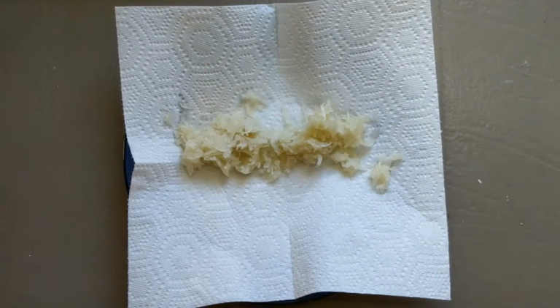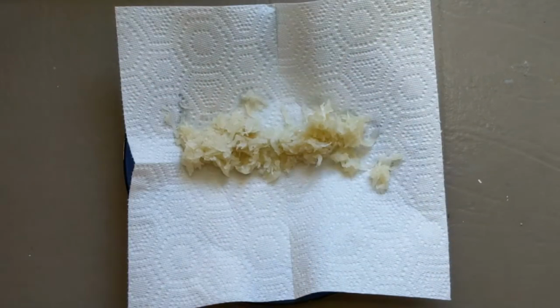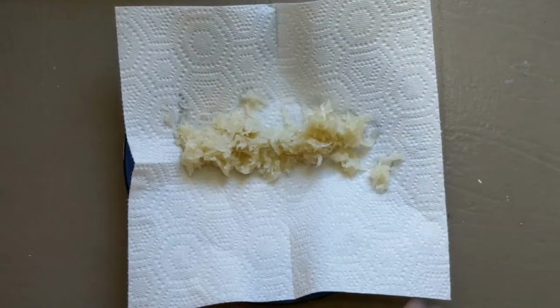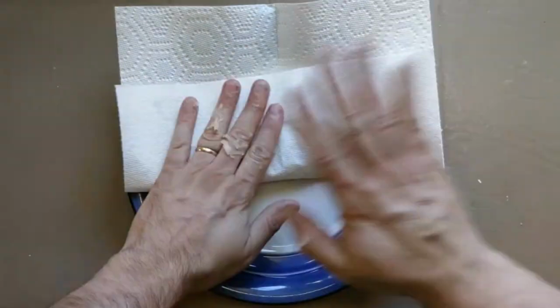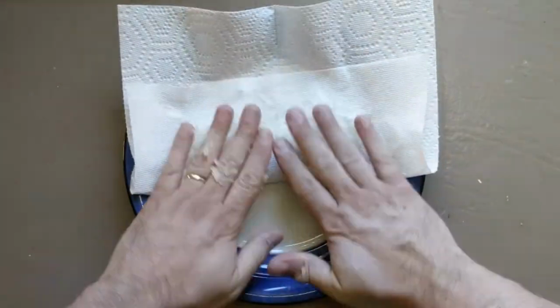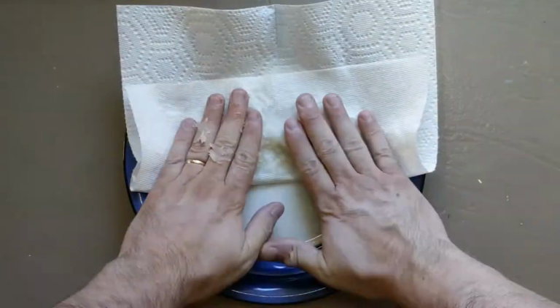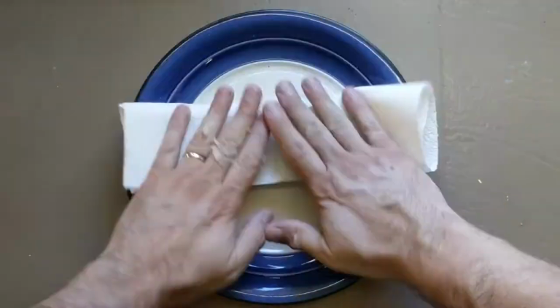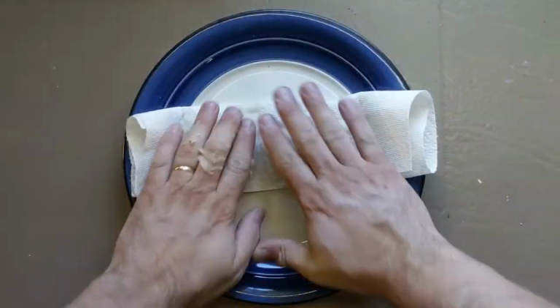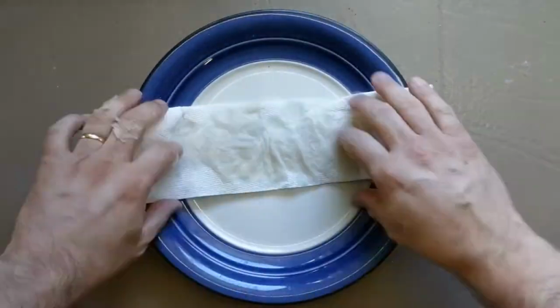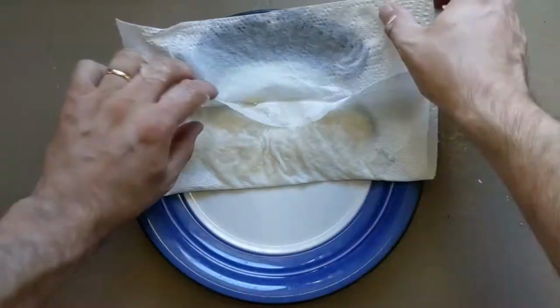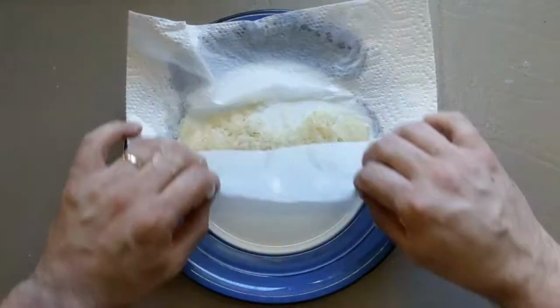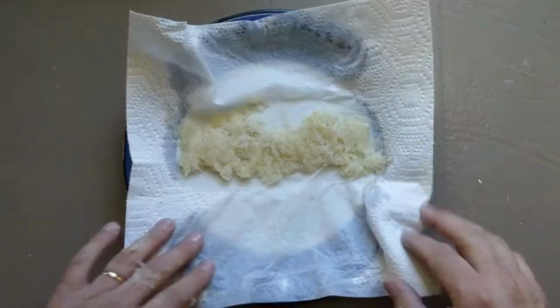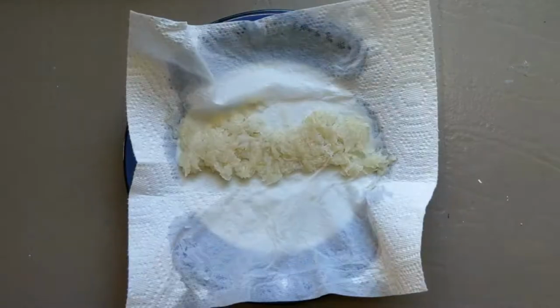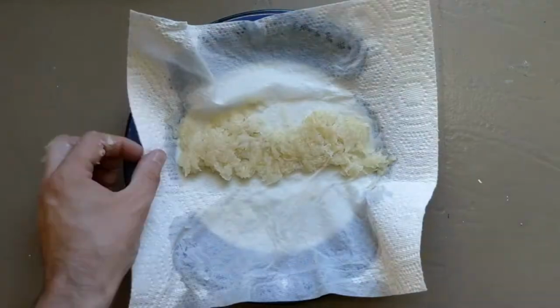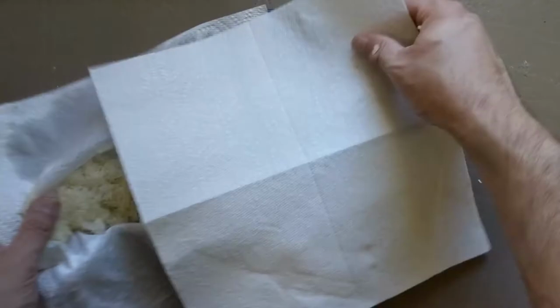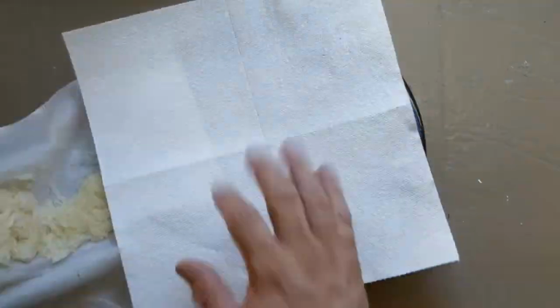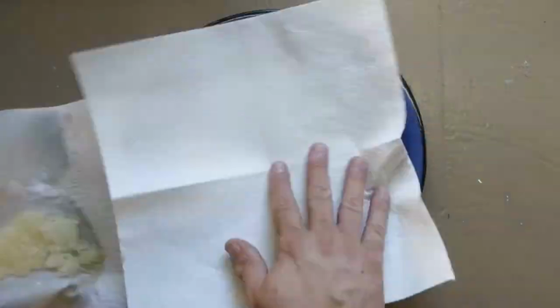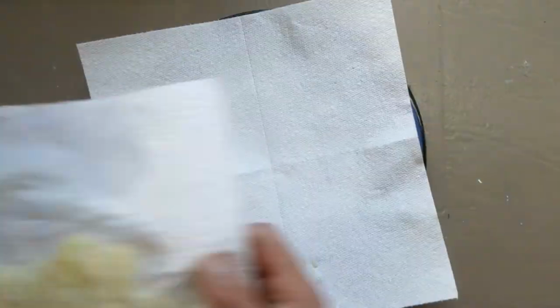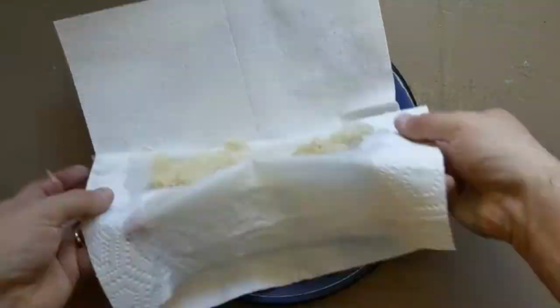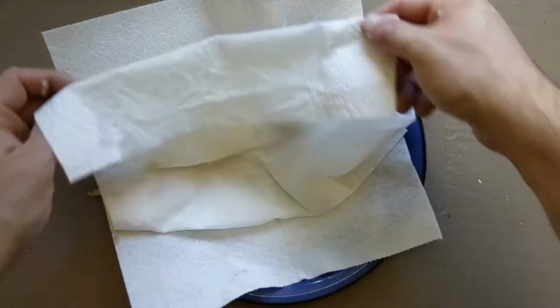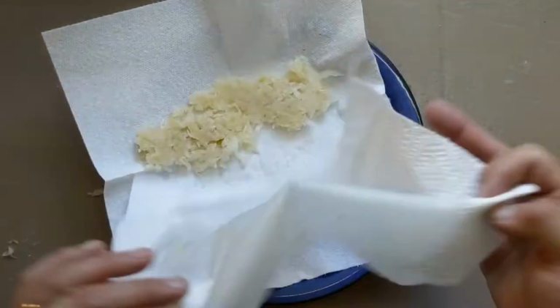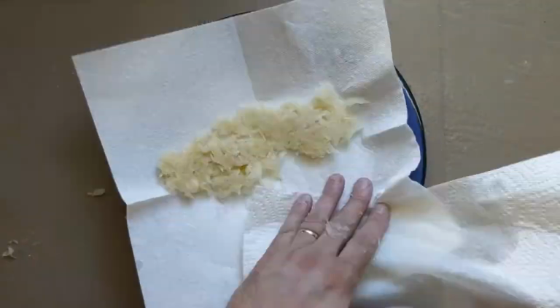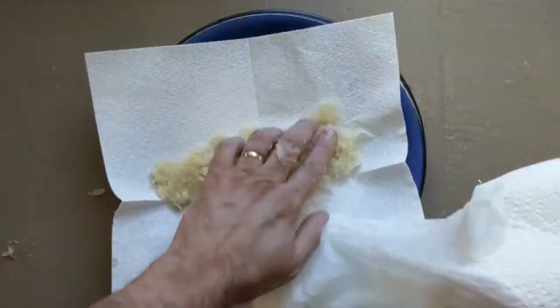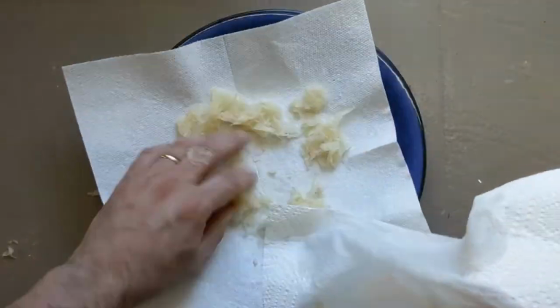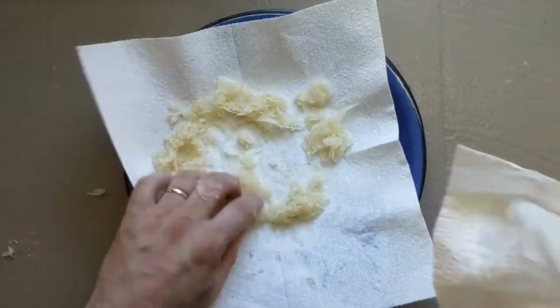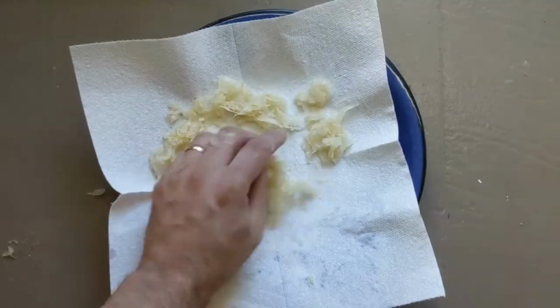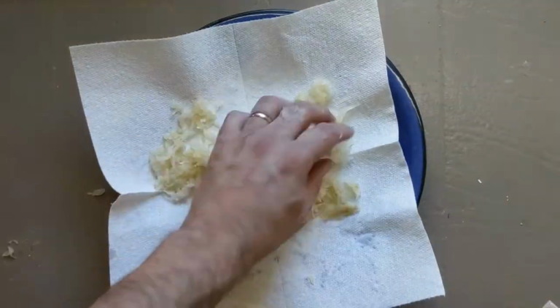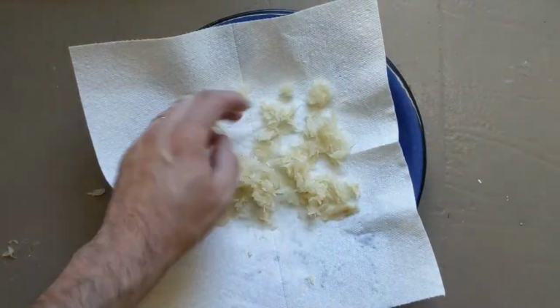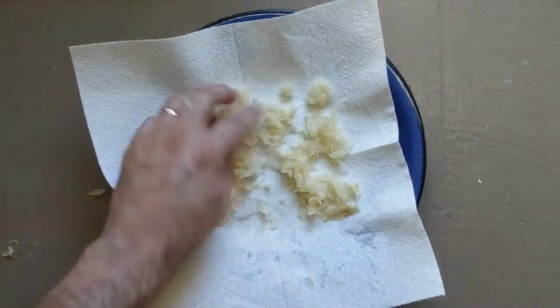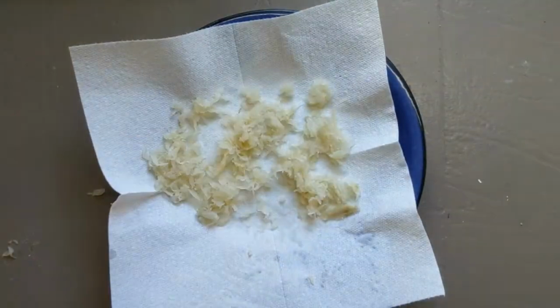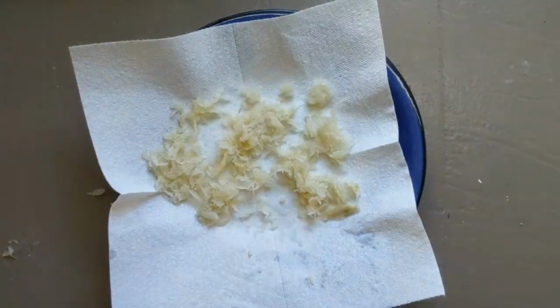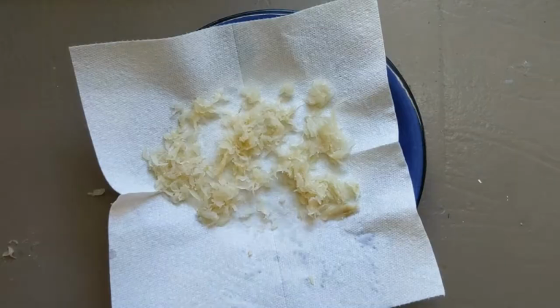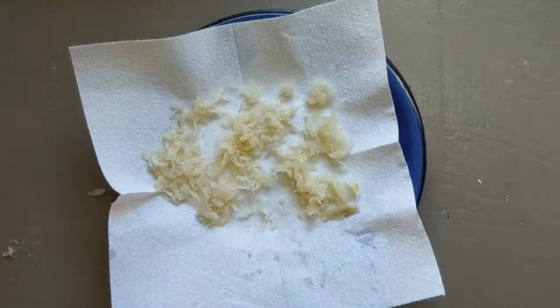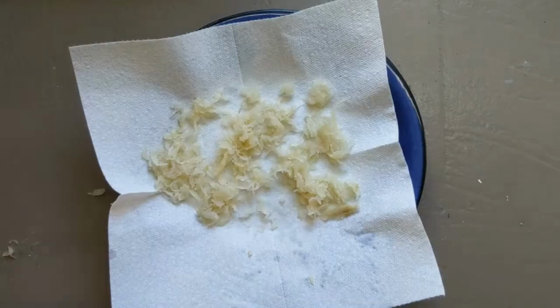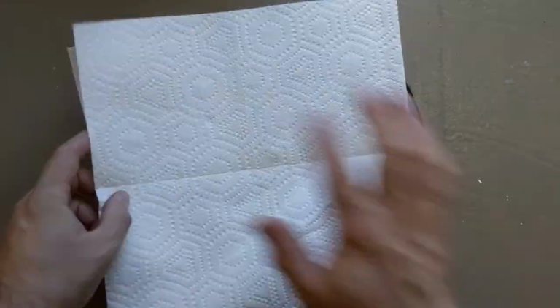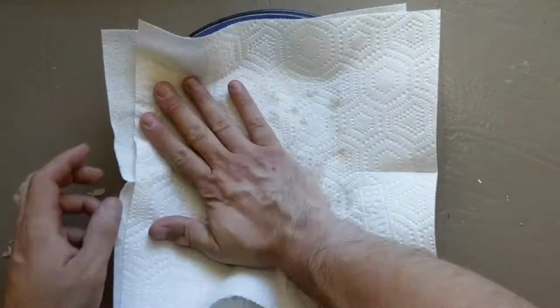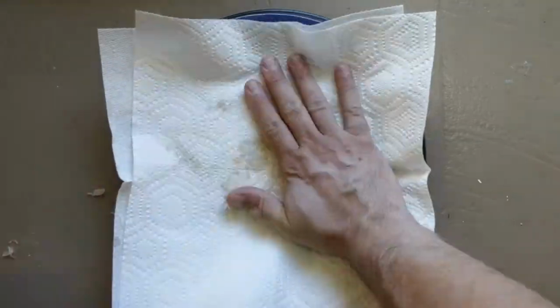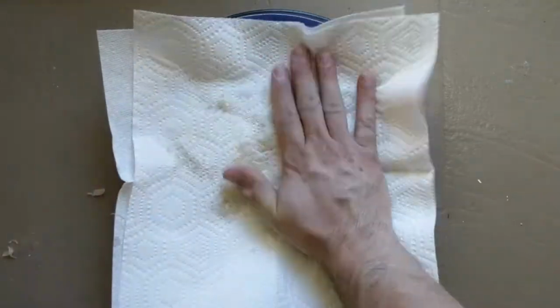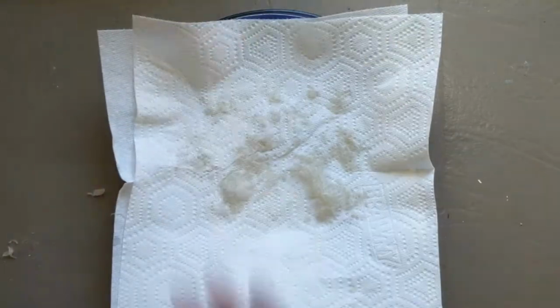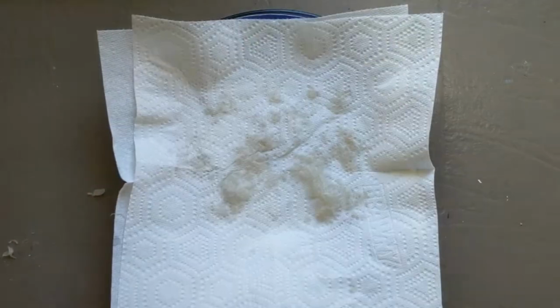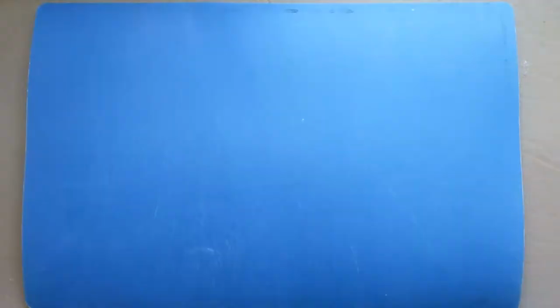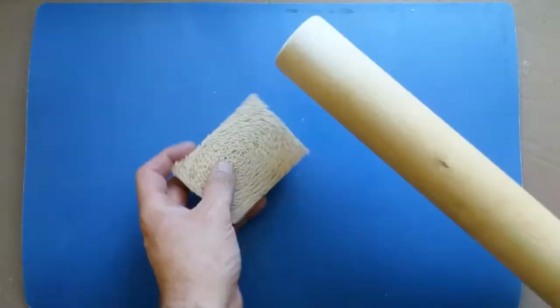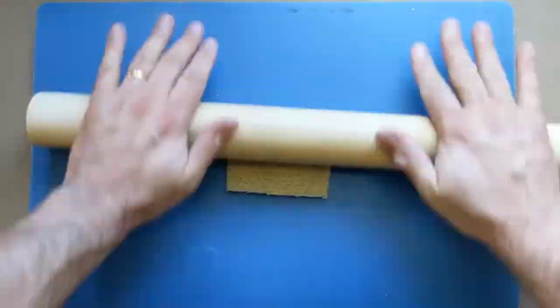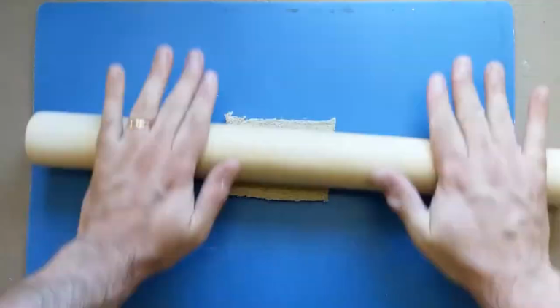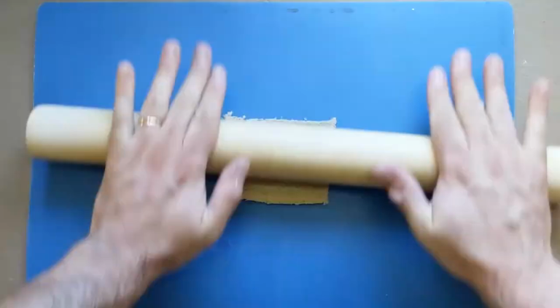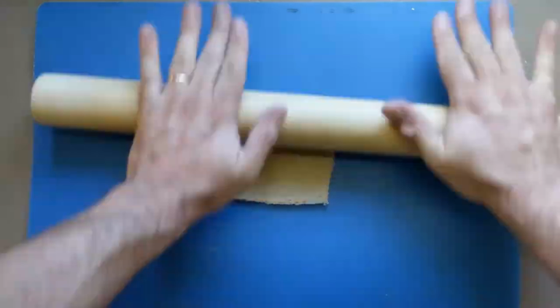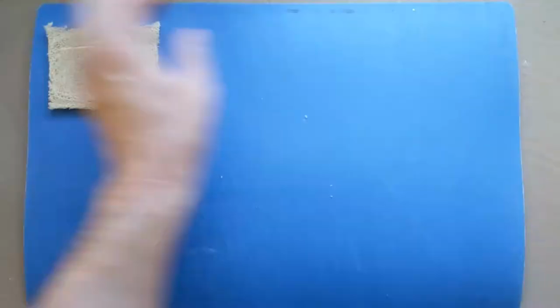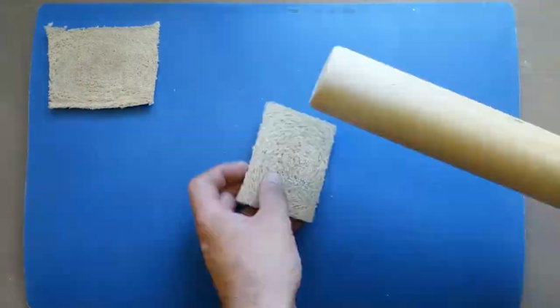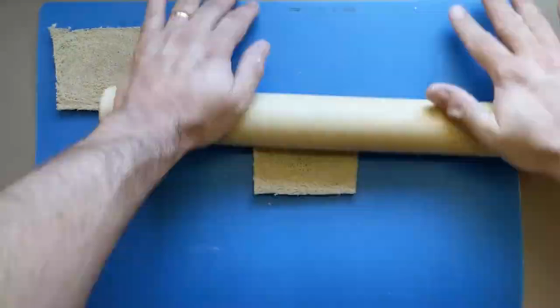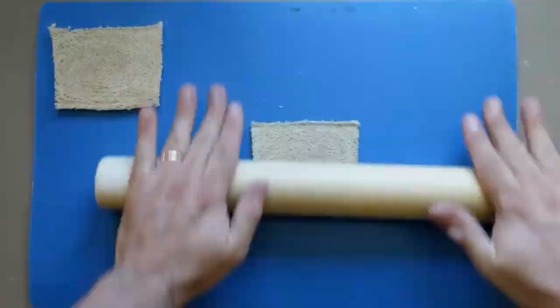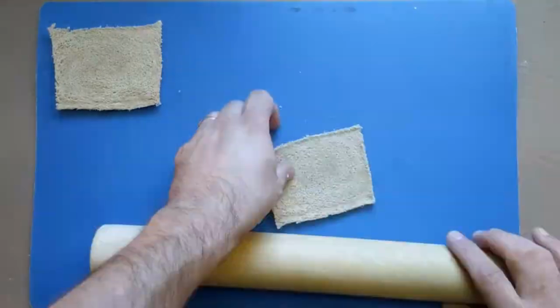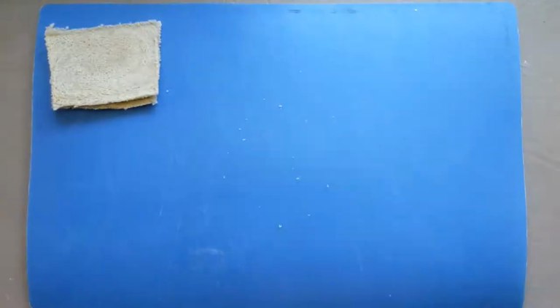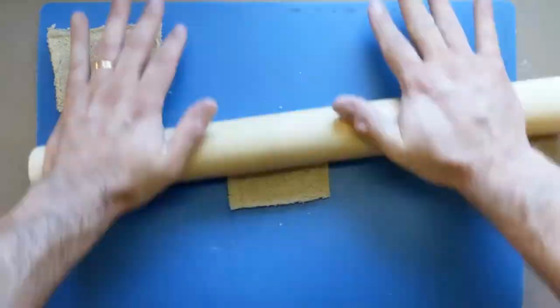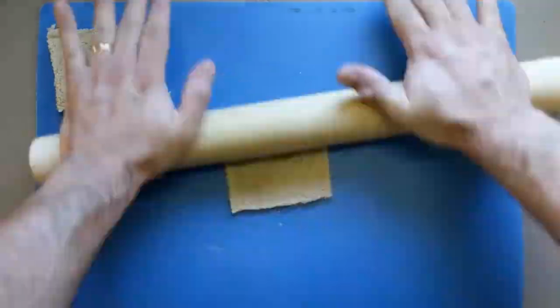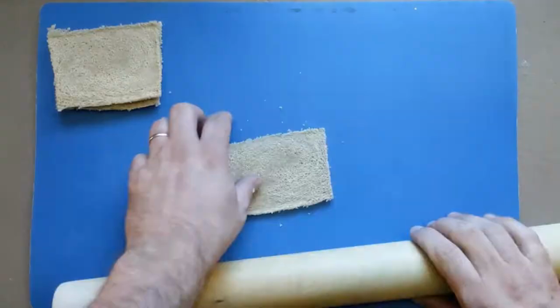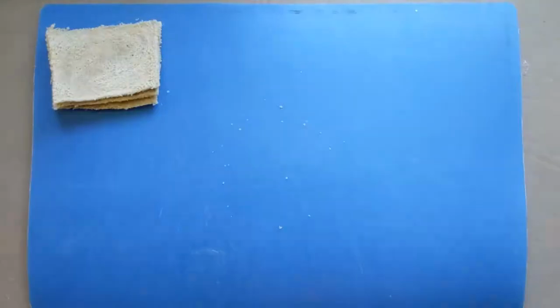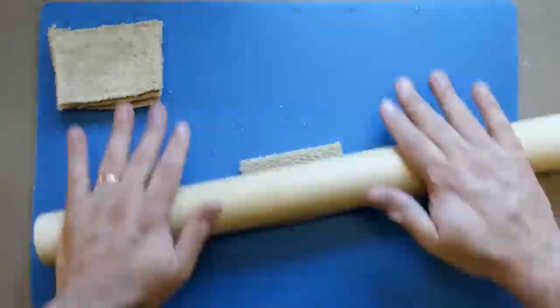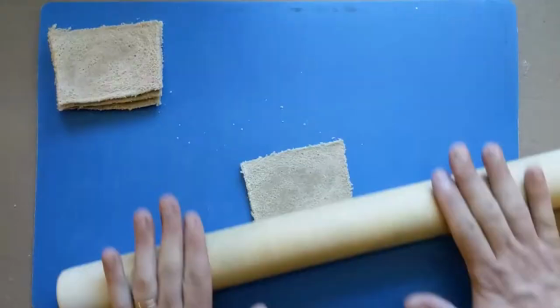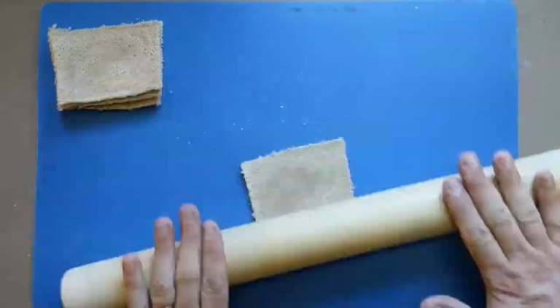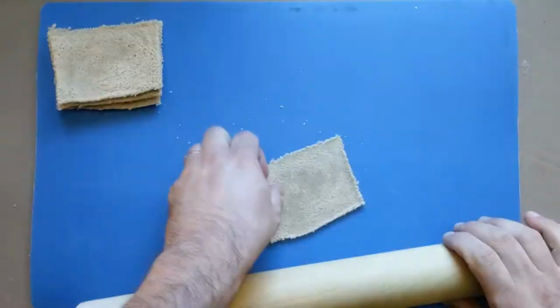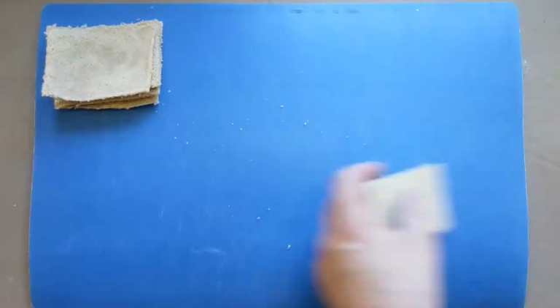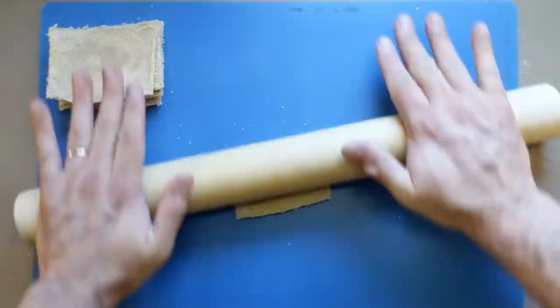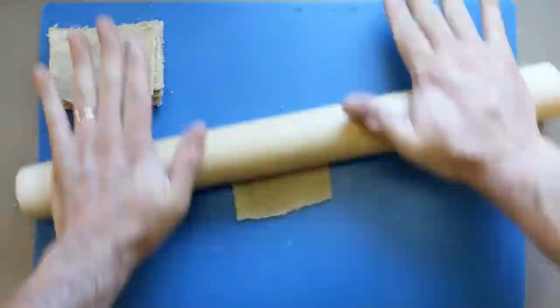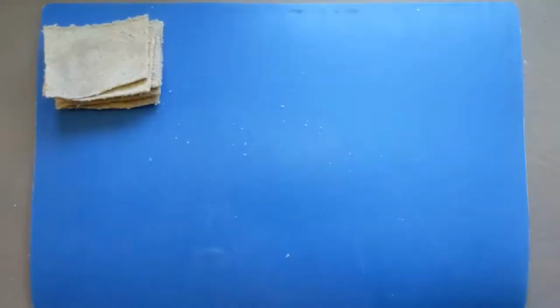Meanwhile, use some paper towels to get your sauerkraut very dry. One slice at a time, roll your bread very flat.